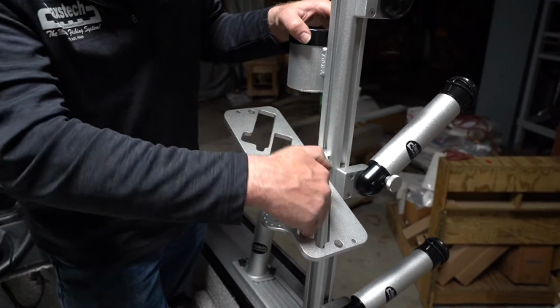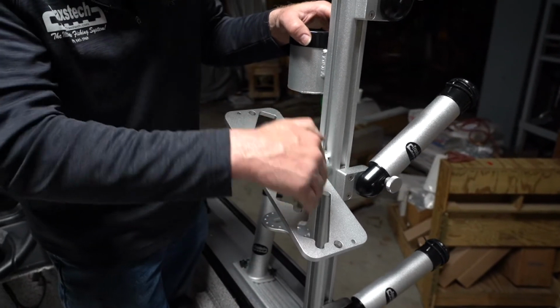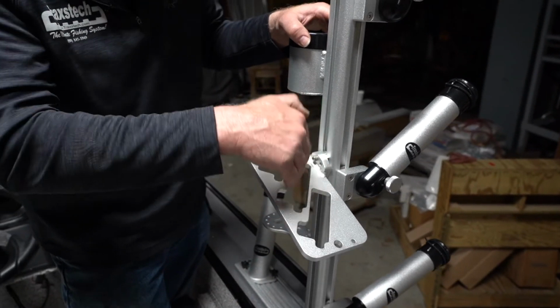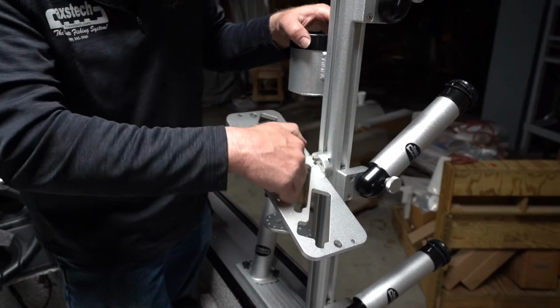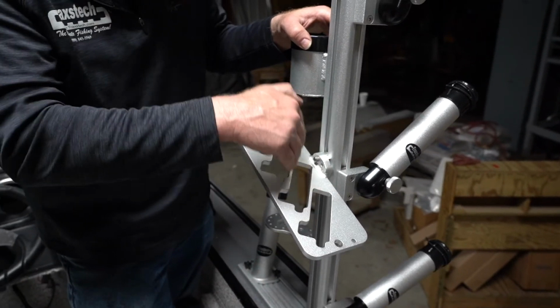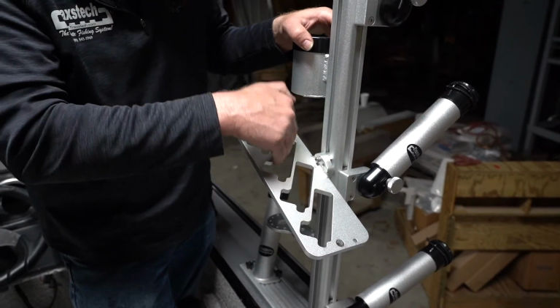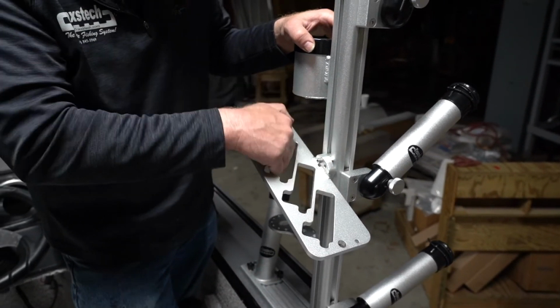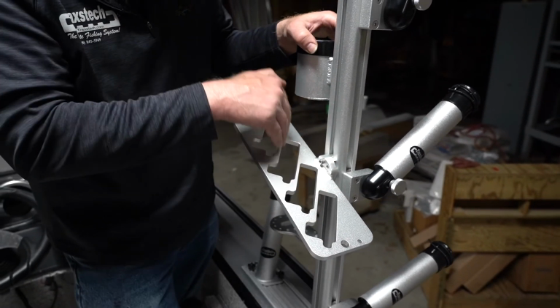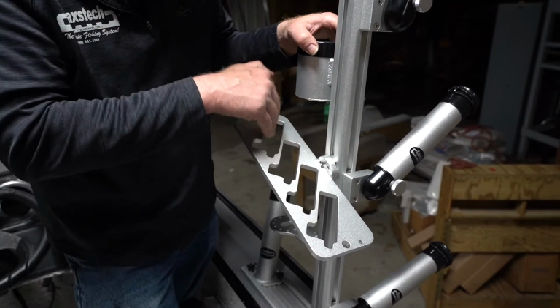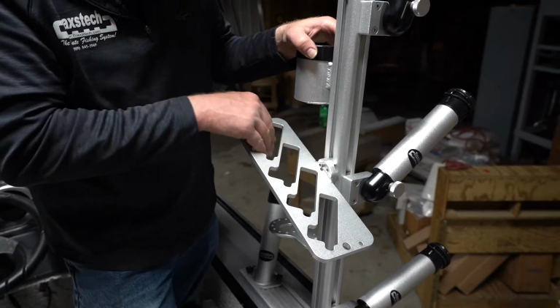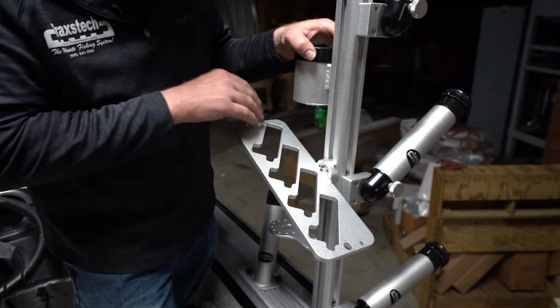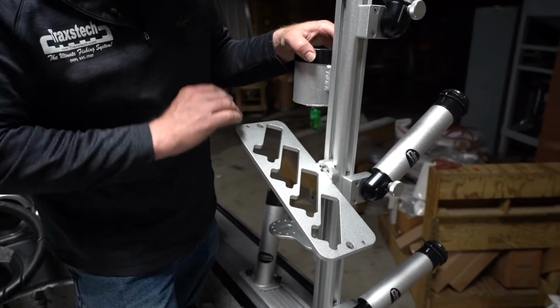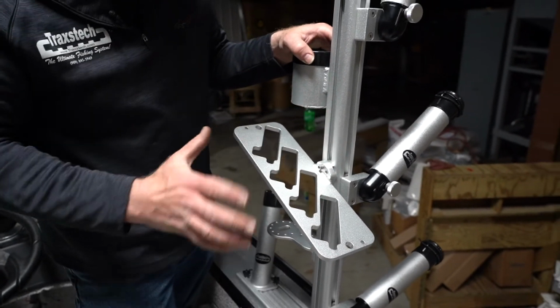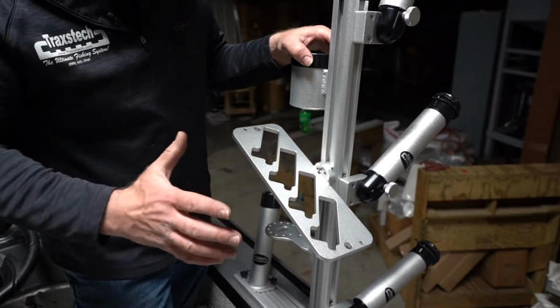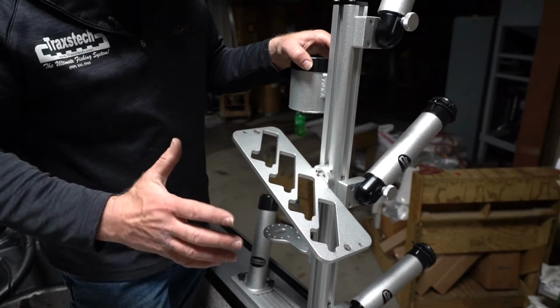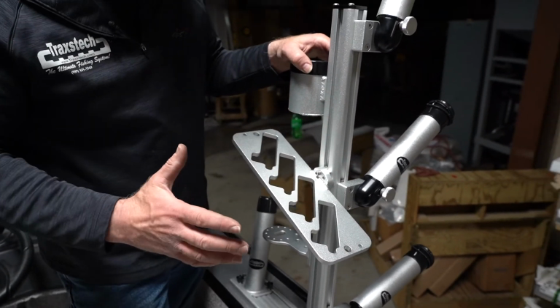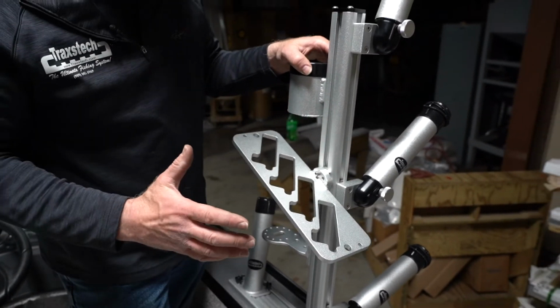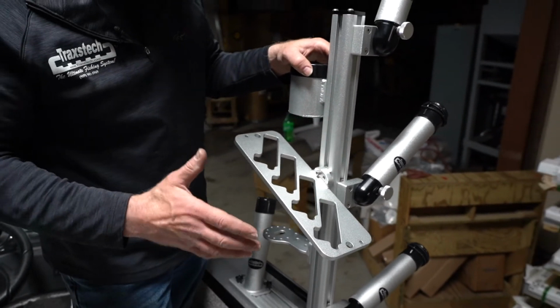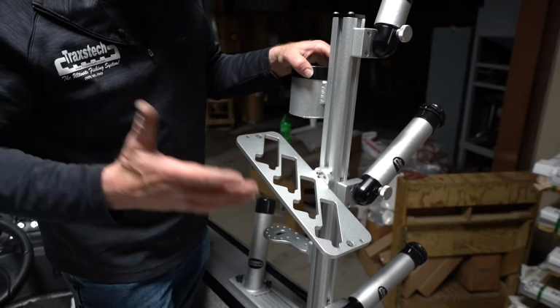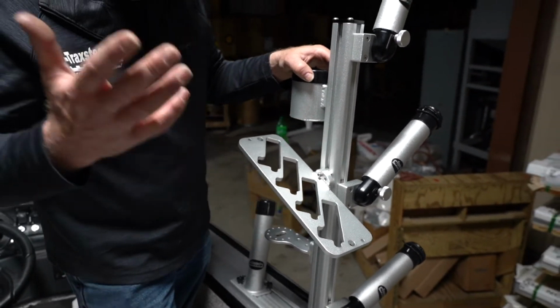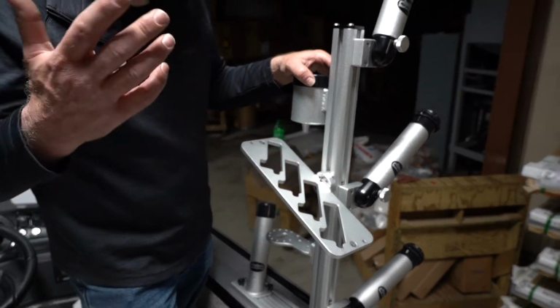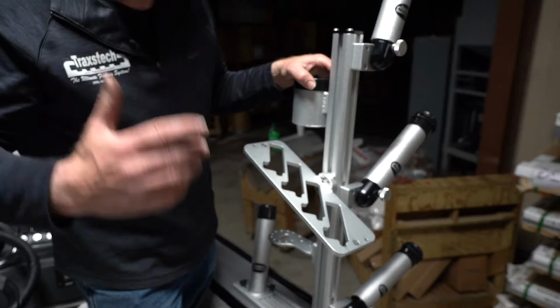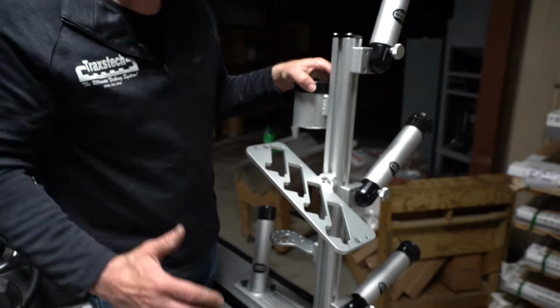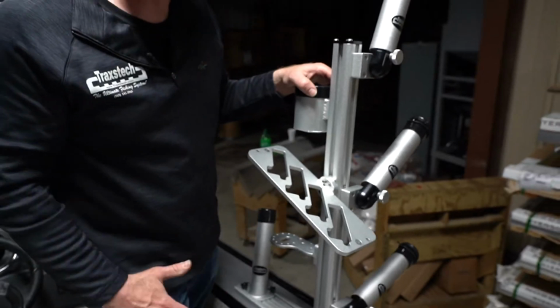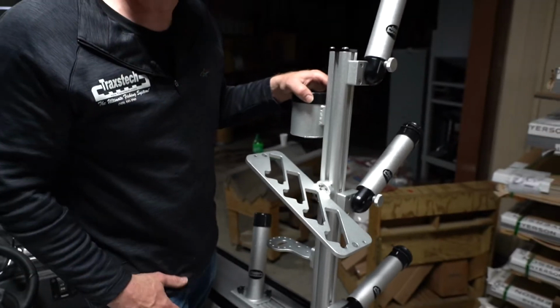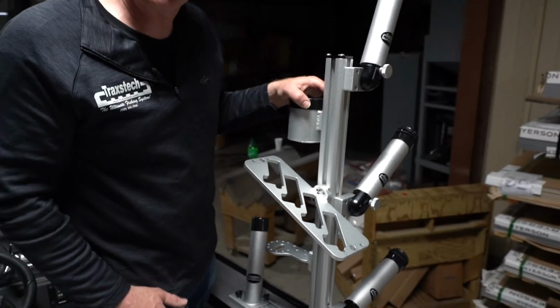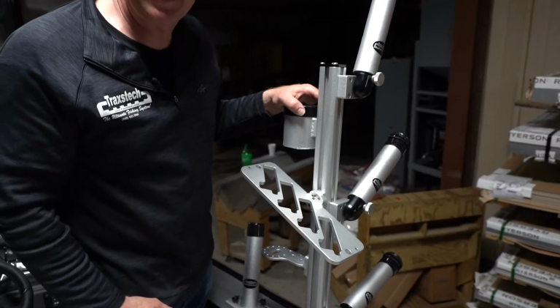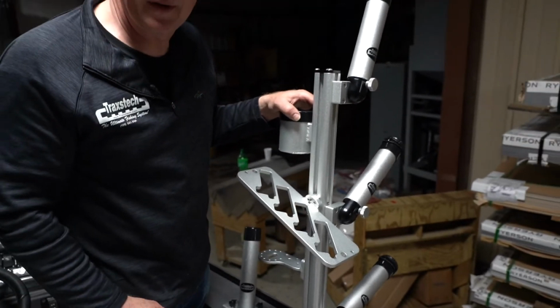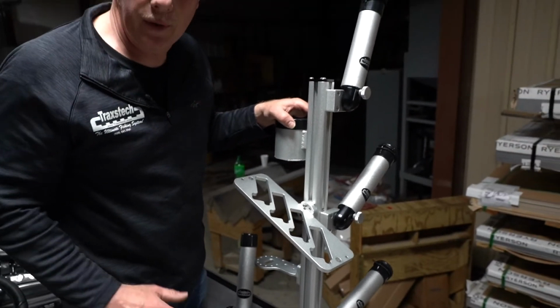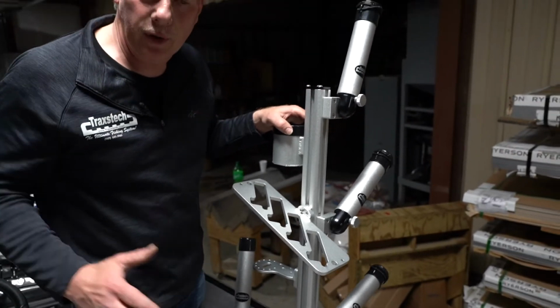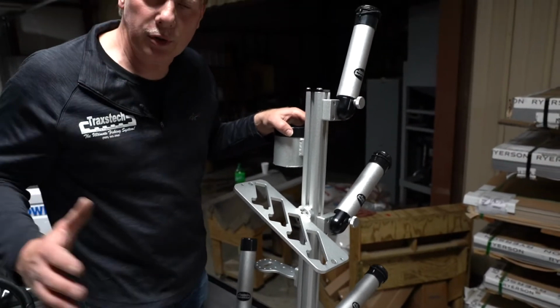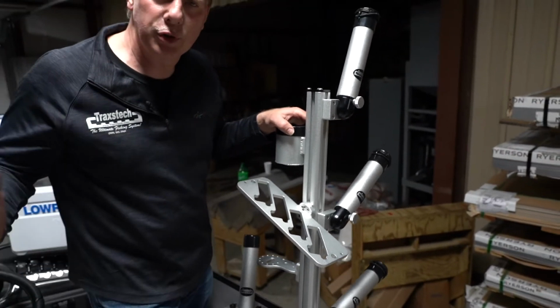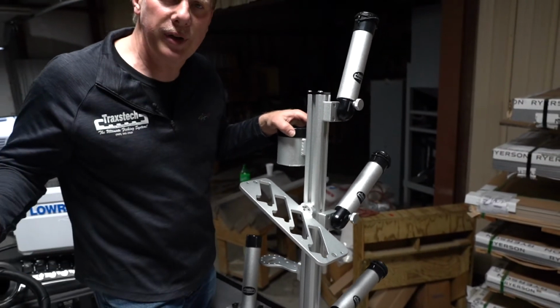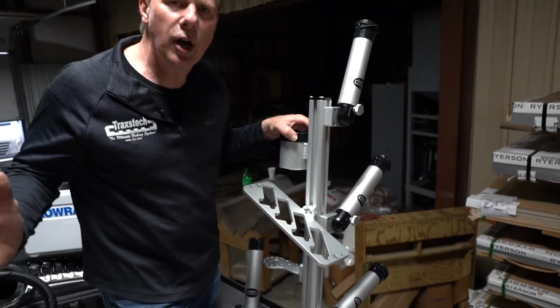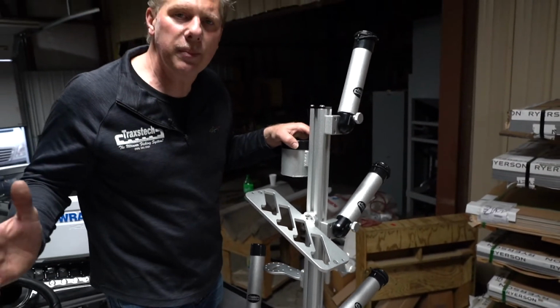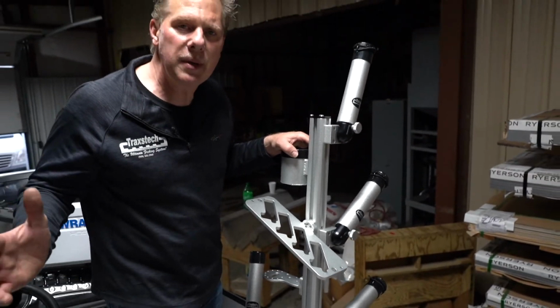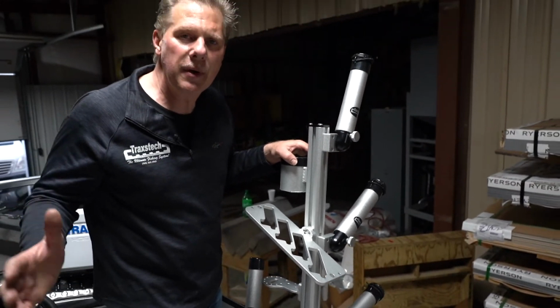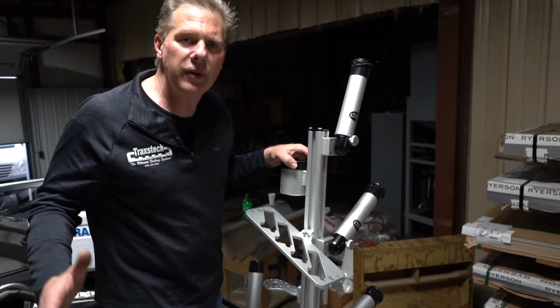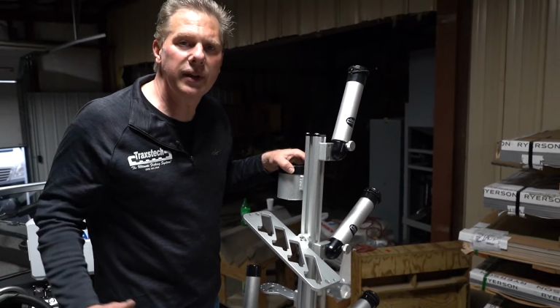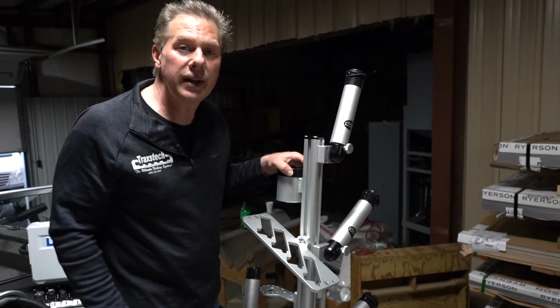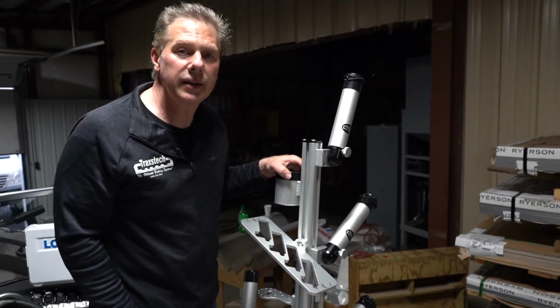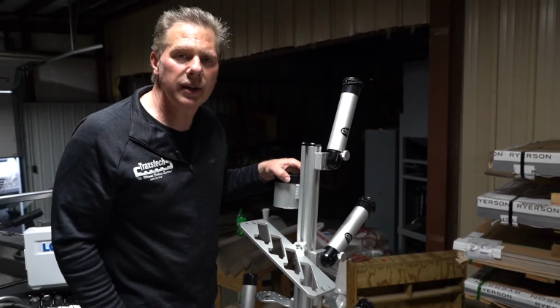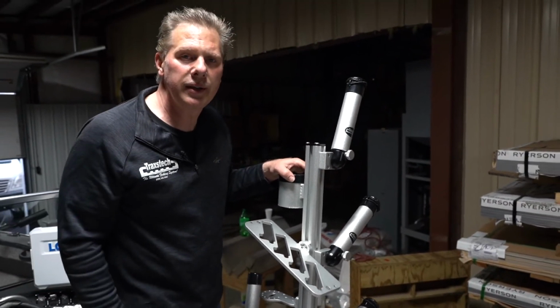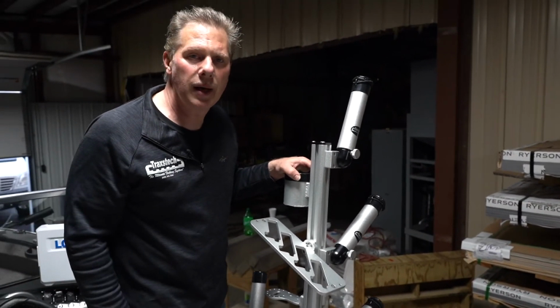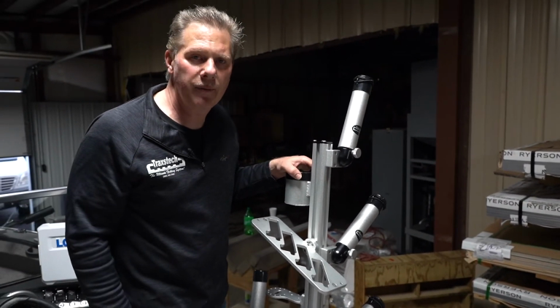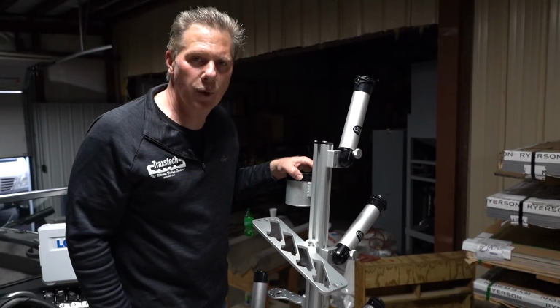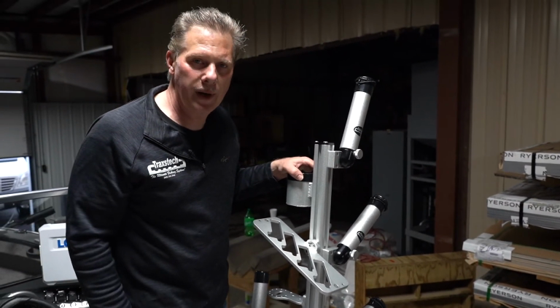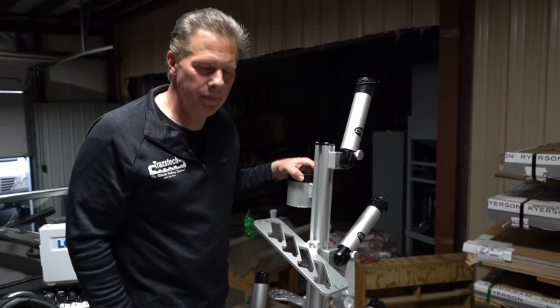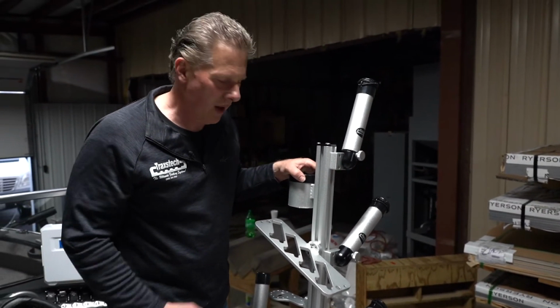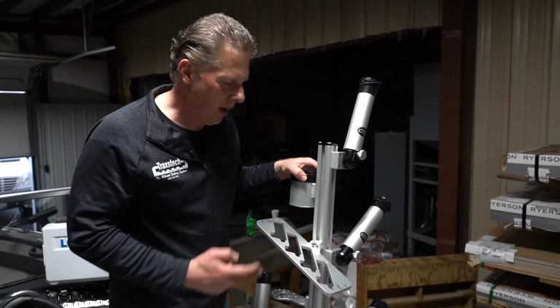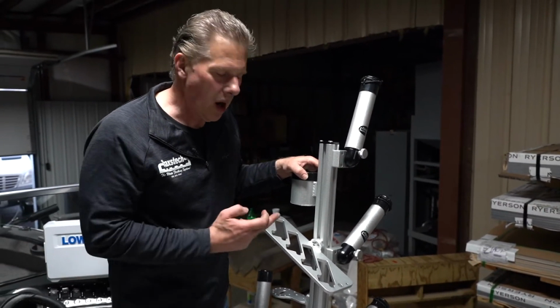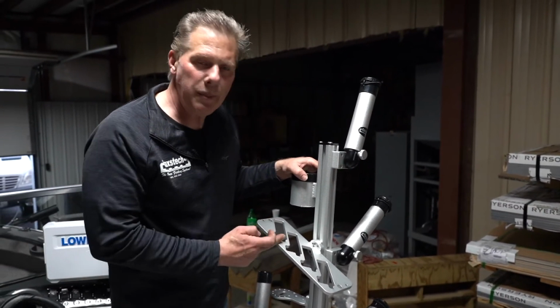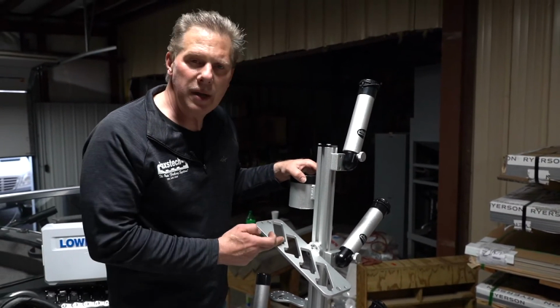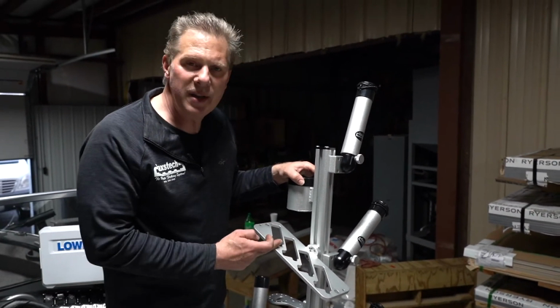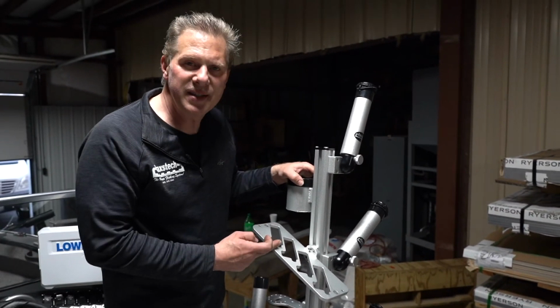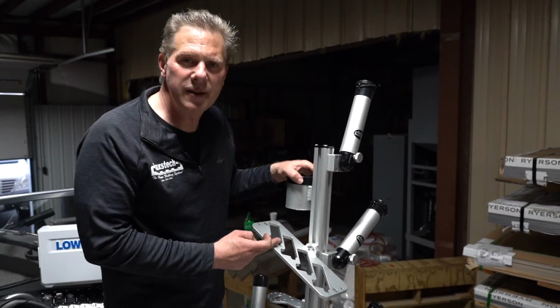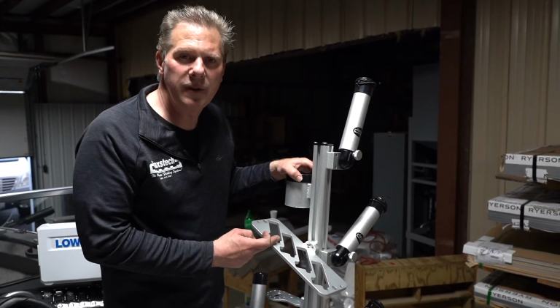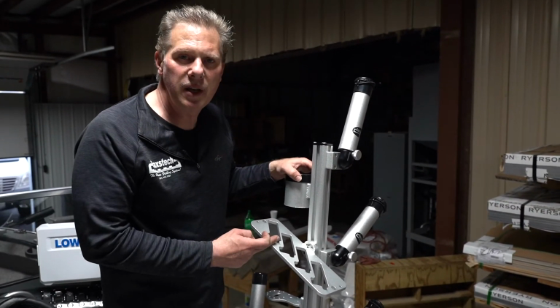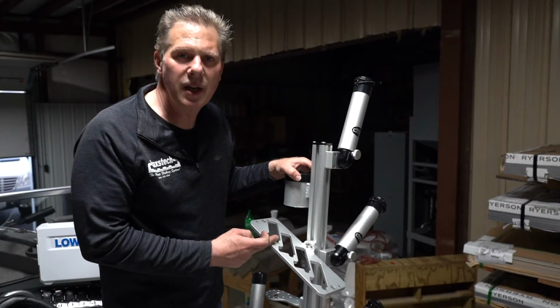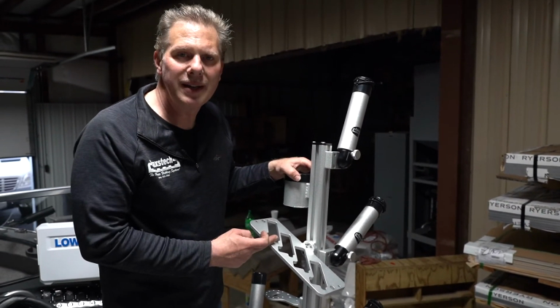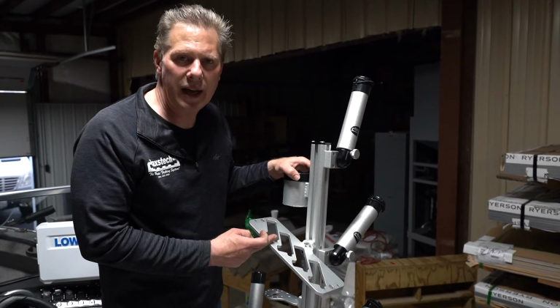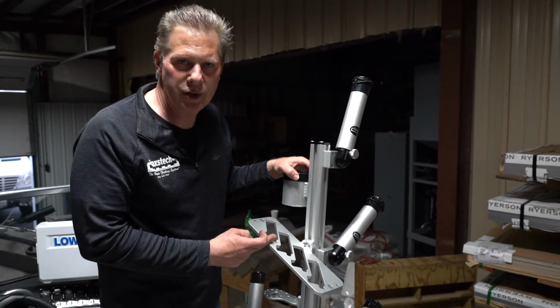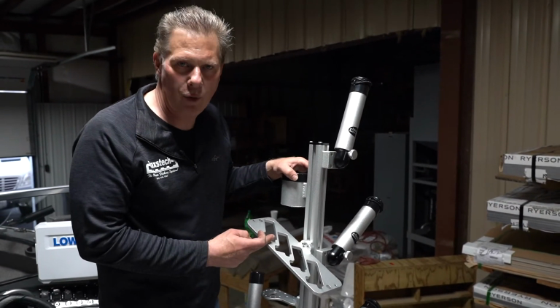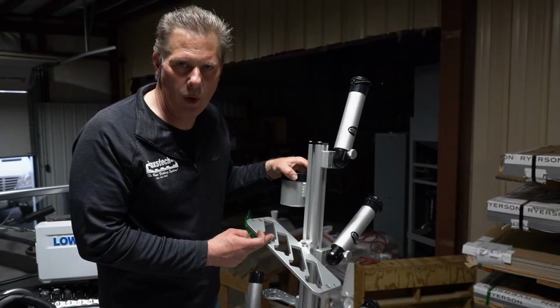Holds four inline planter boards right on the side of your vertical tree to help keep everything neat and cleaned up for you. Our PBCV-4.